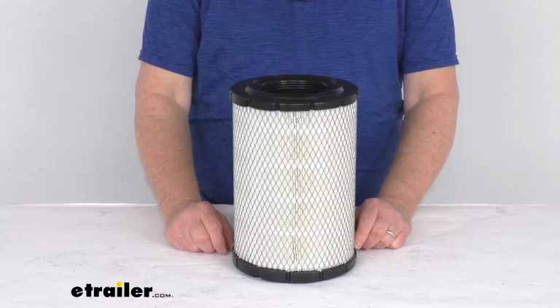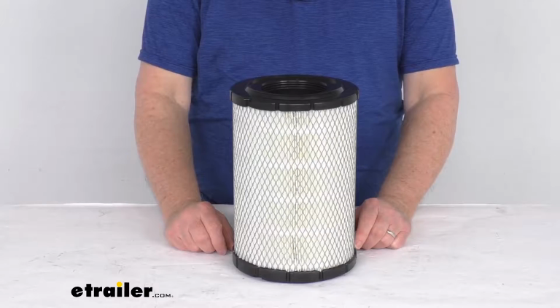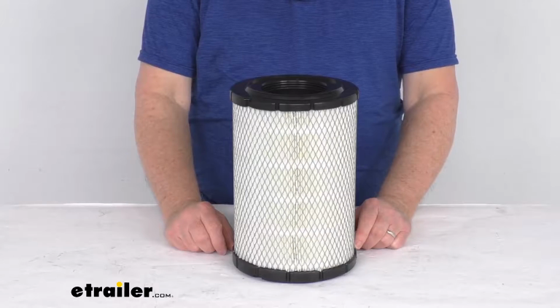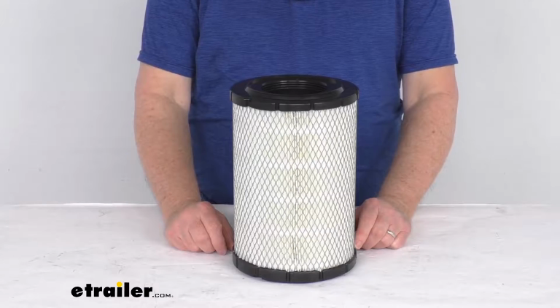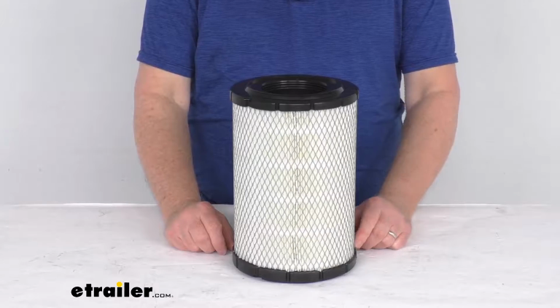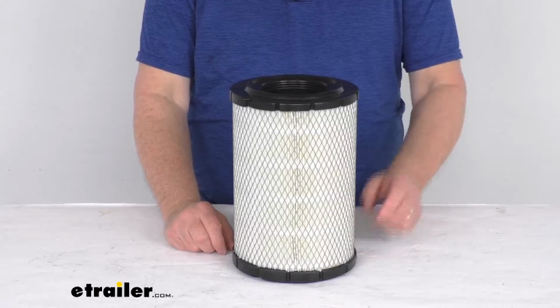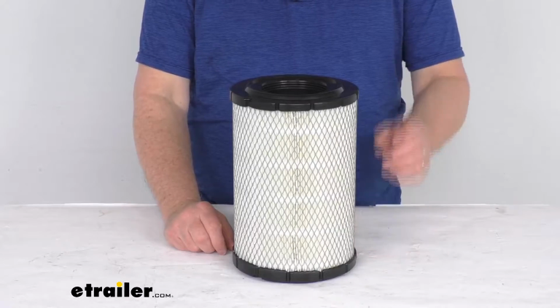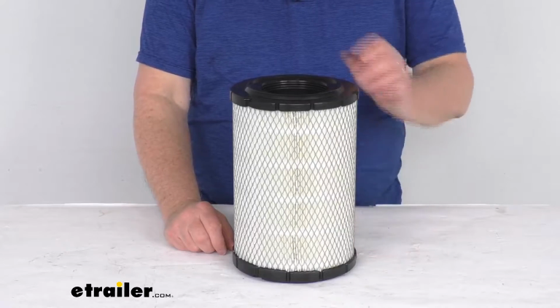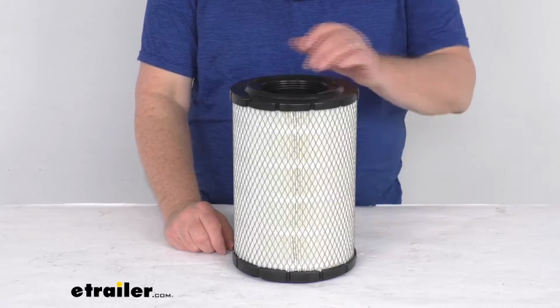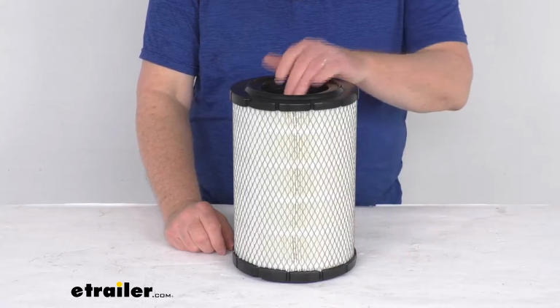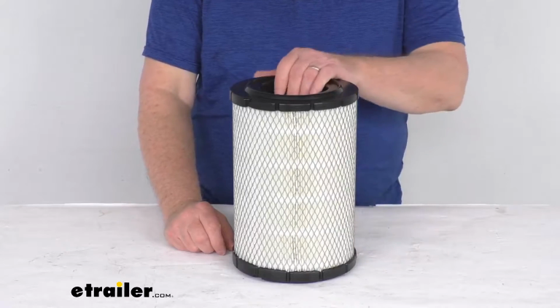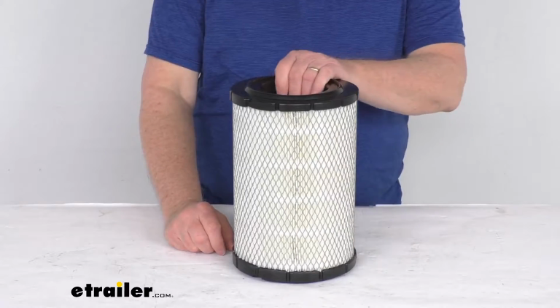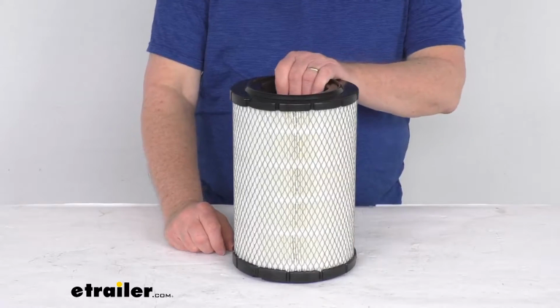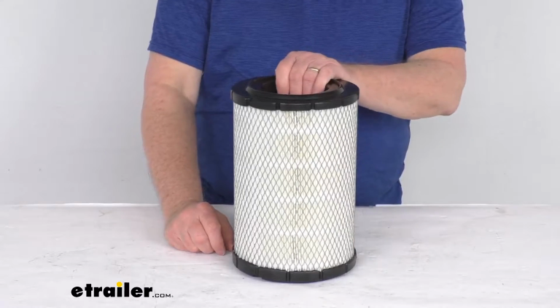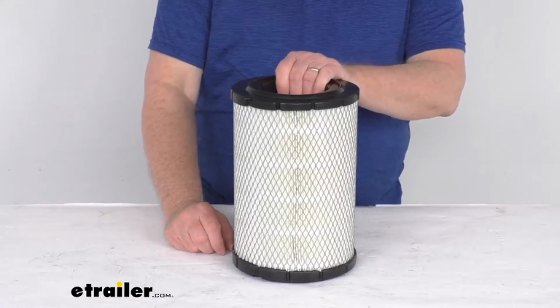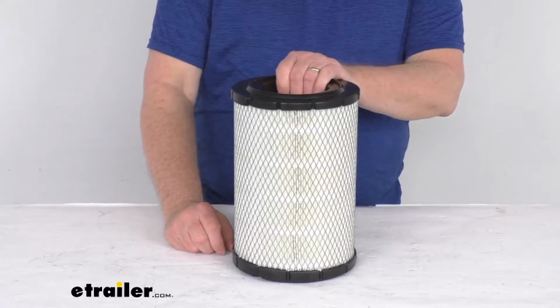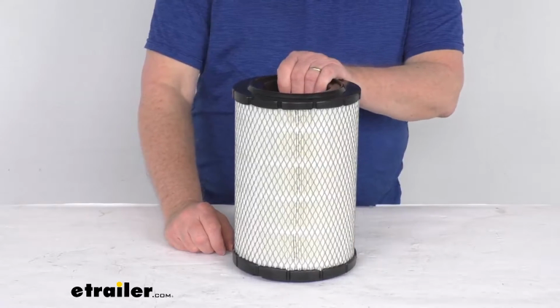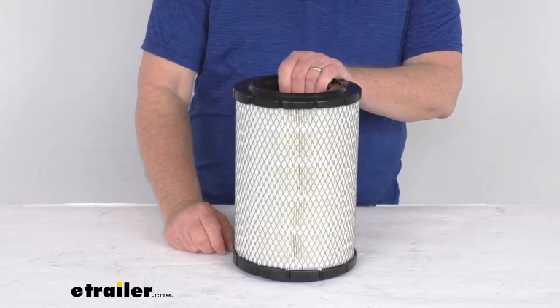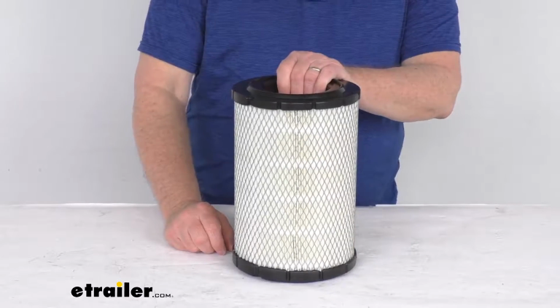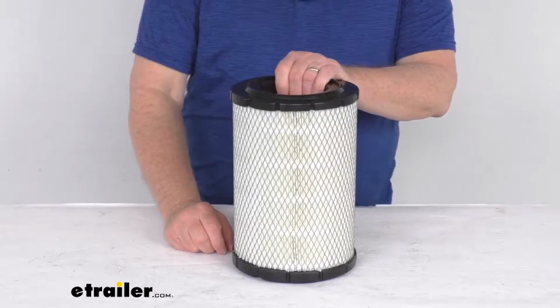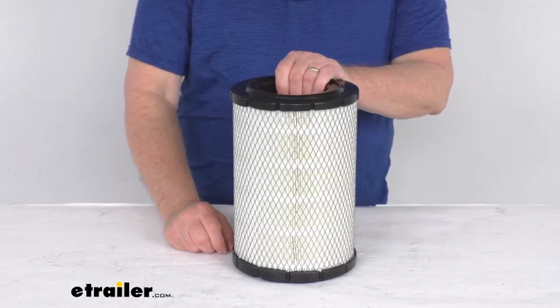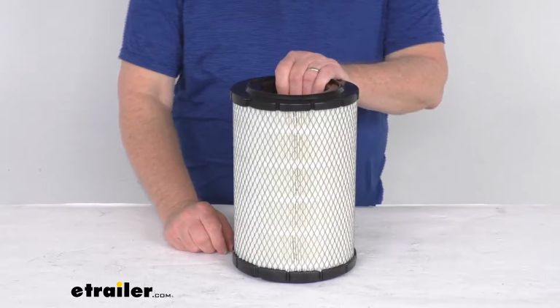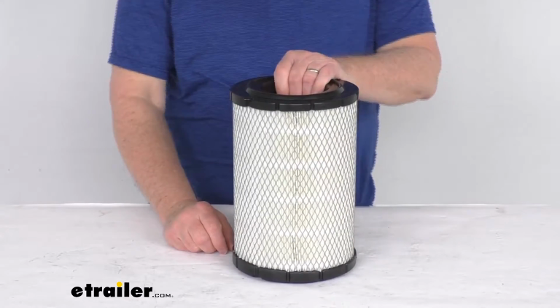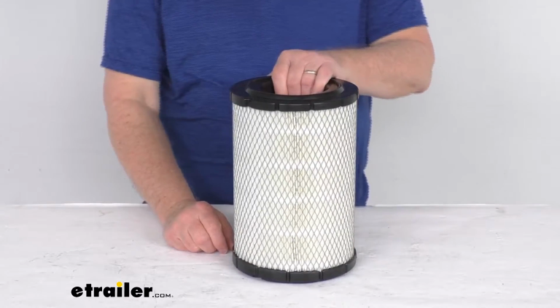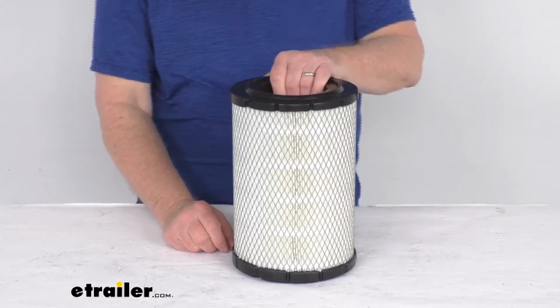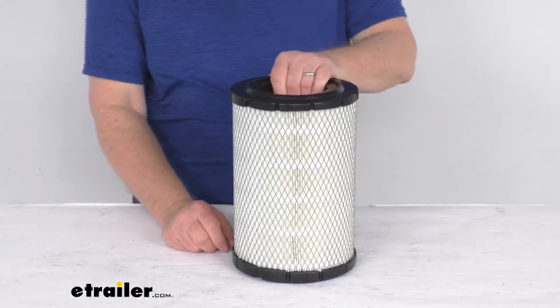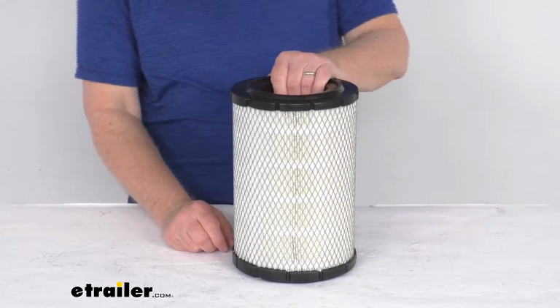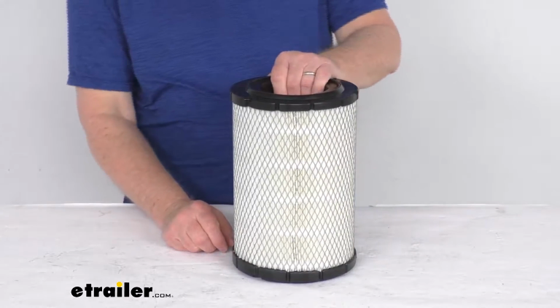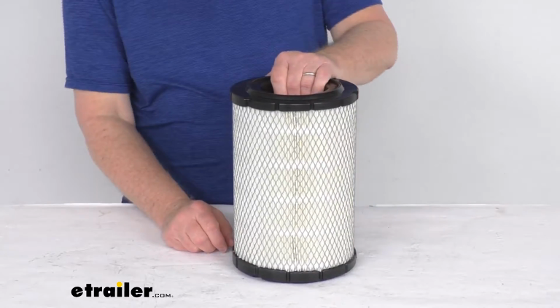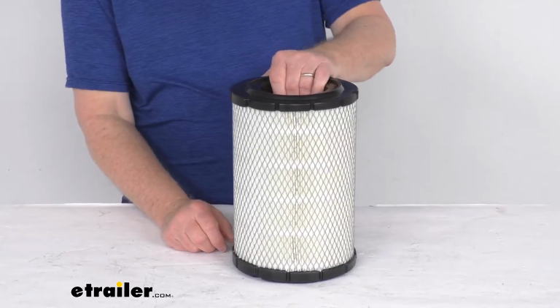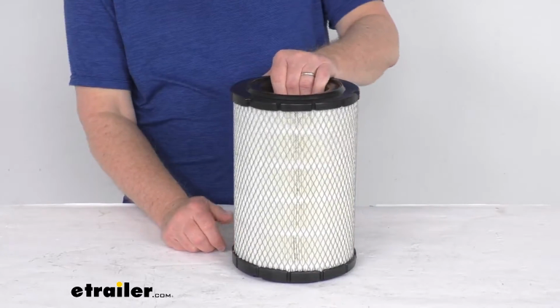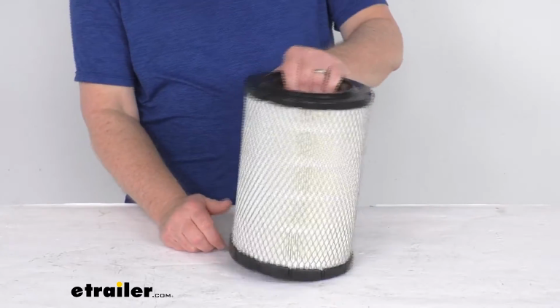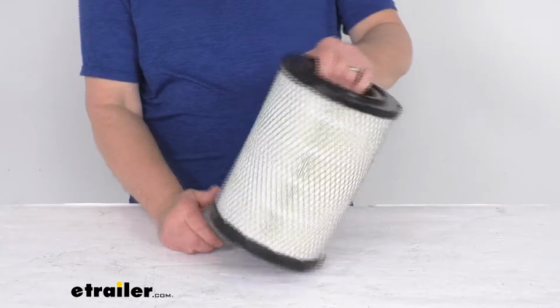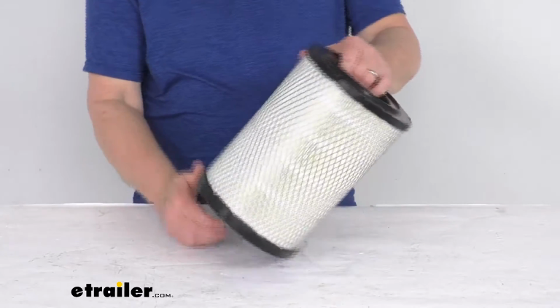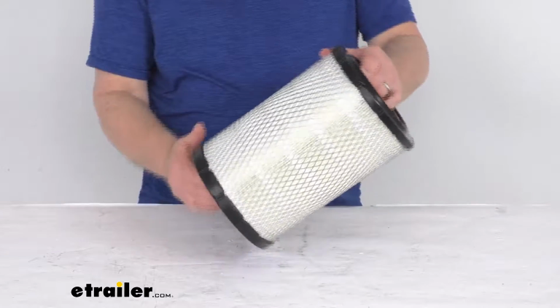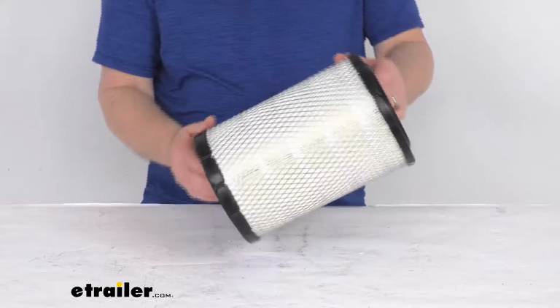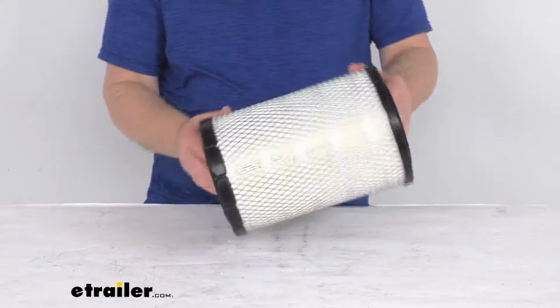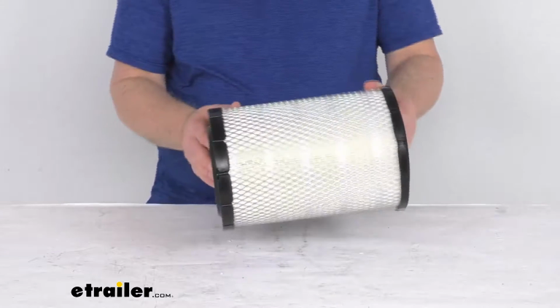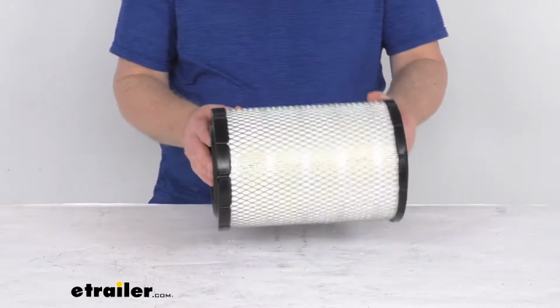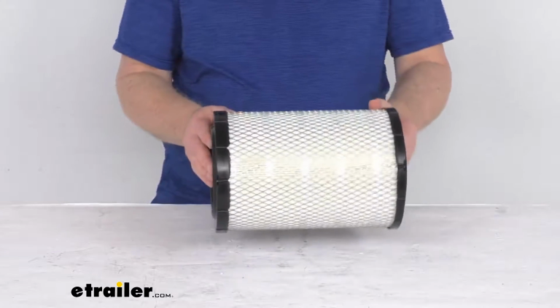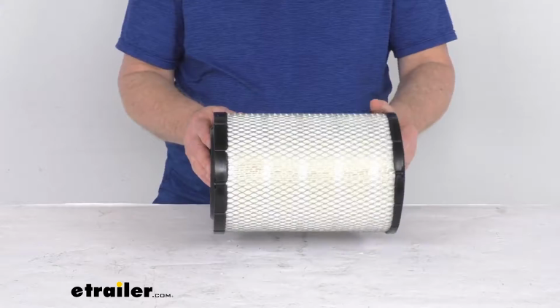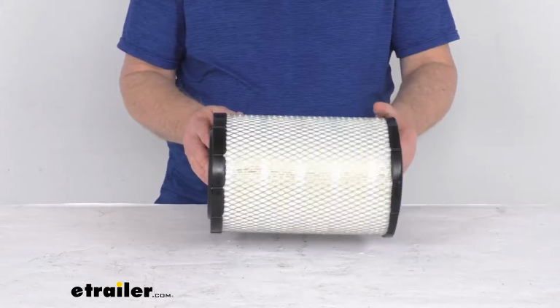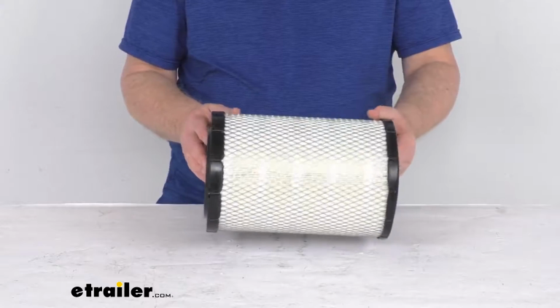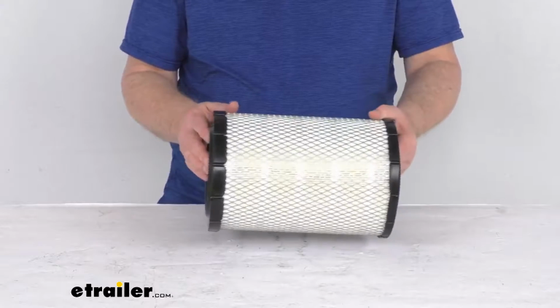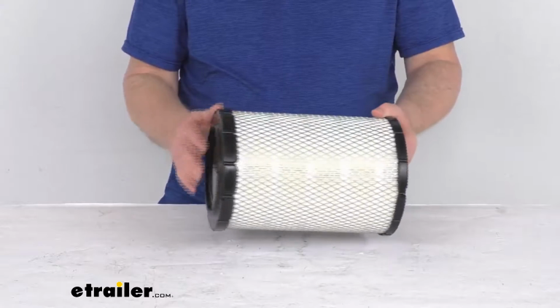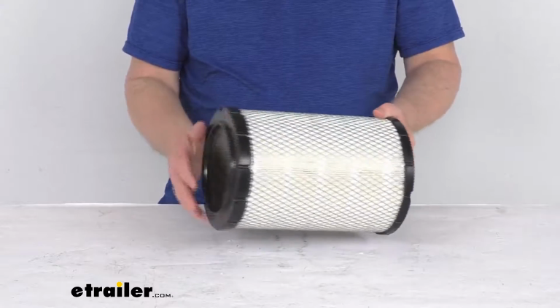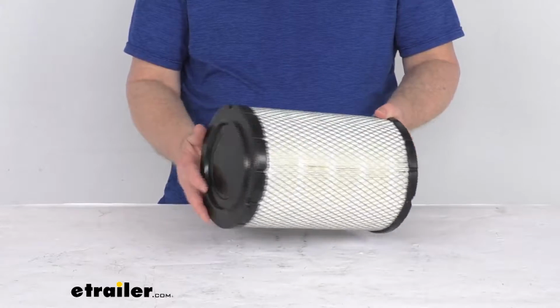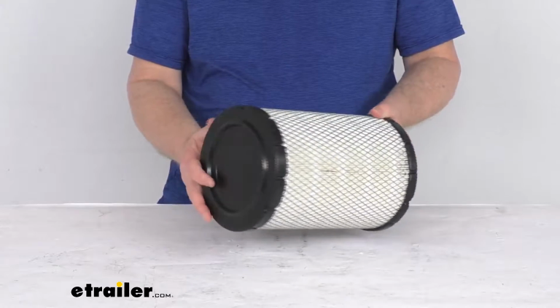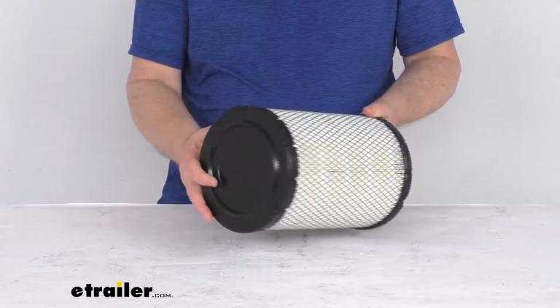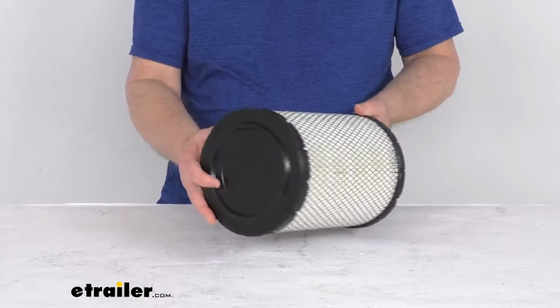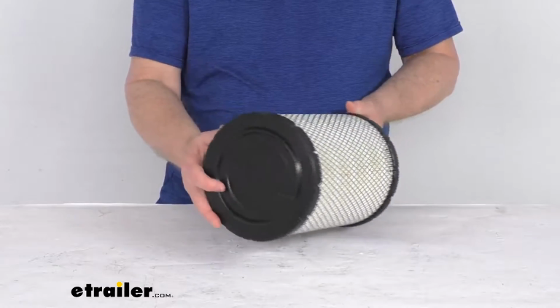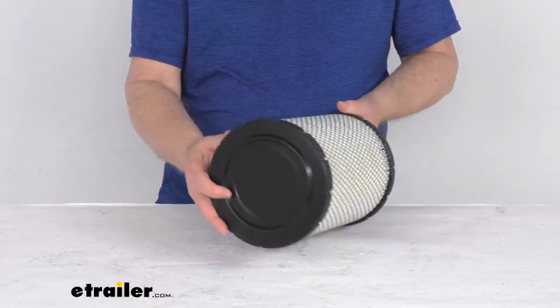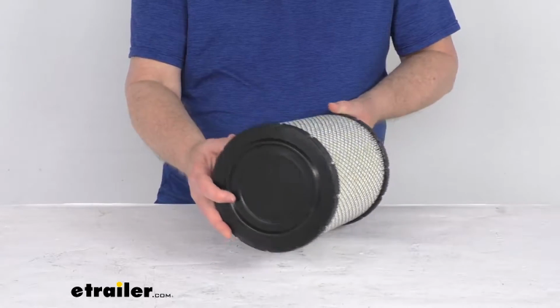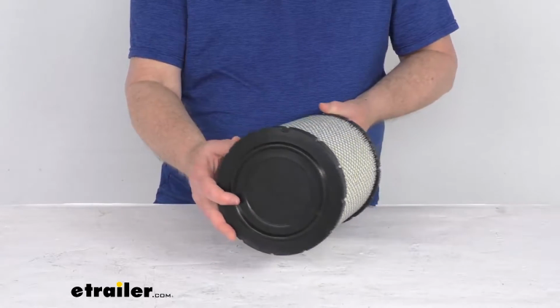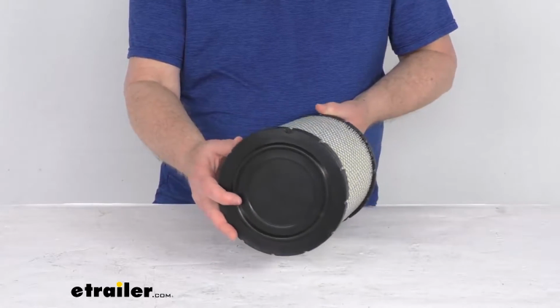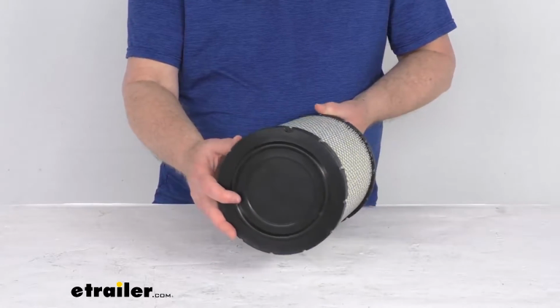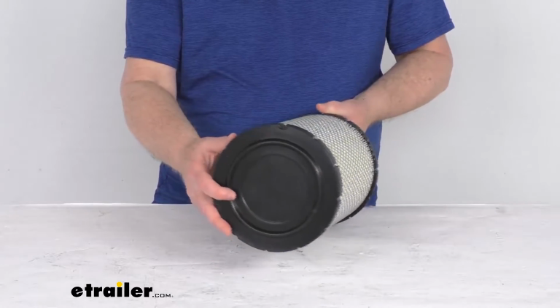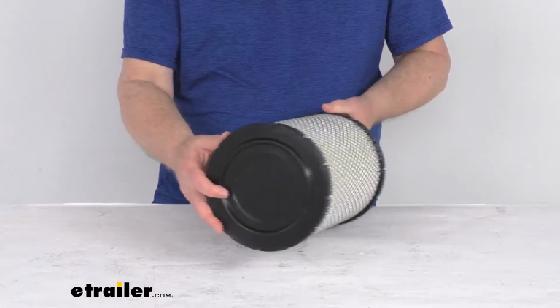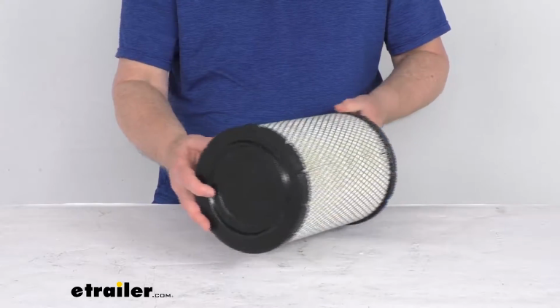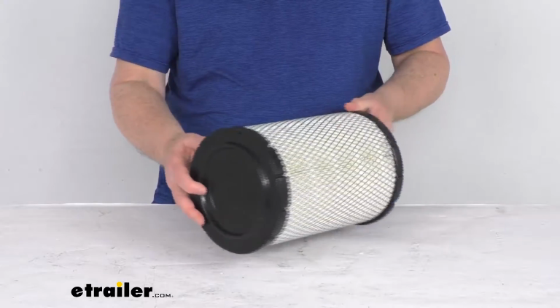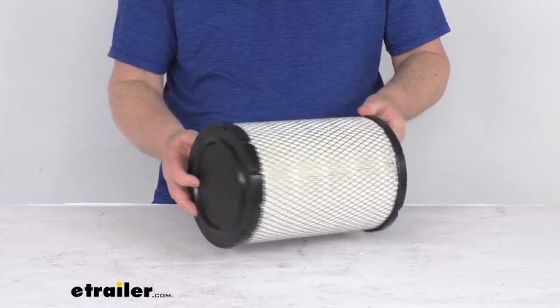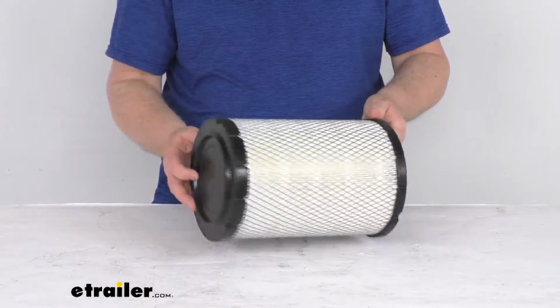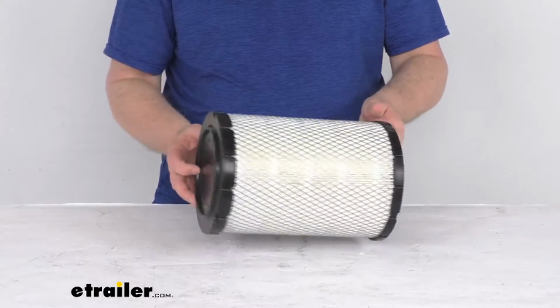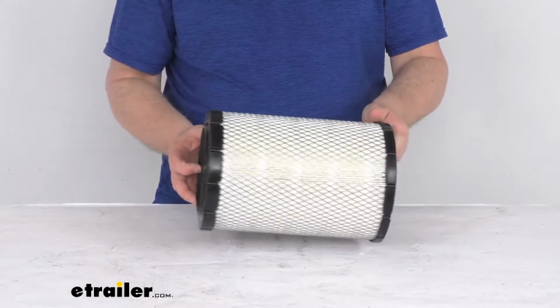Hello everybody, this is Jeff at eTrailer.com. Today we take a look at this PTC custom fit engine air filter.